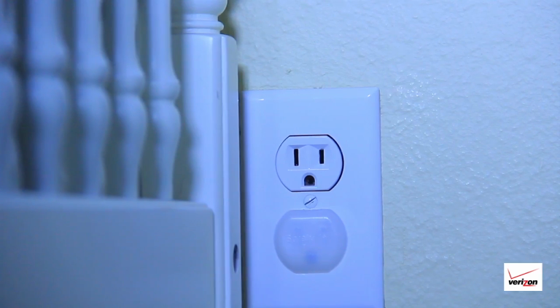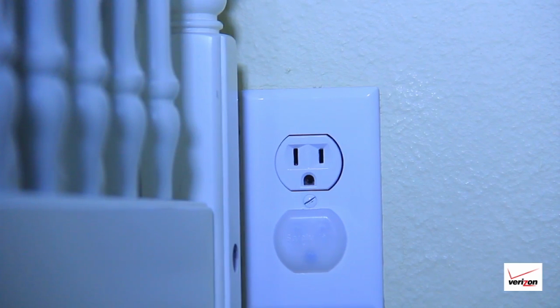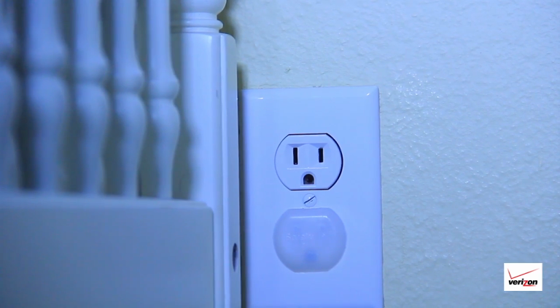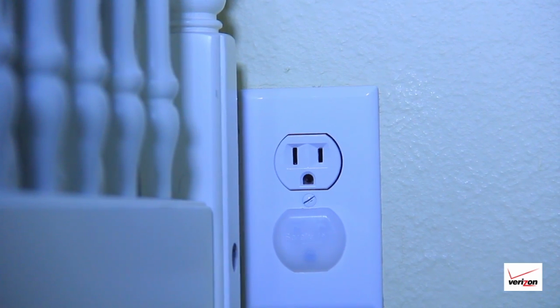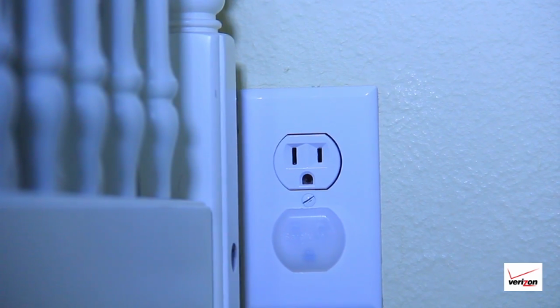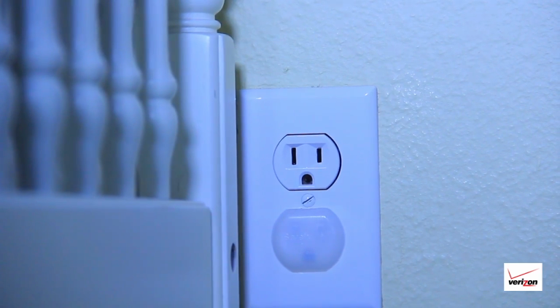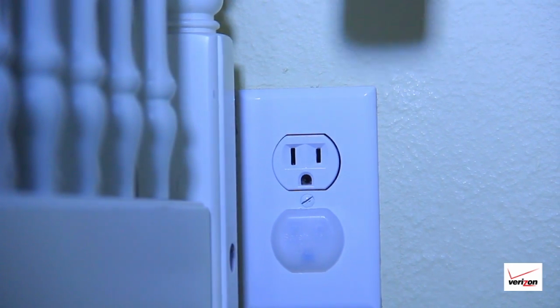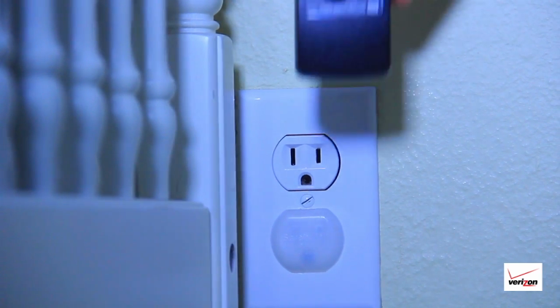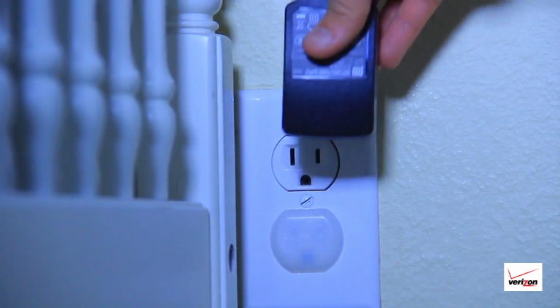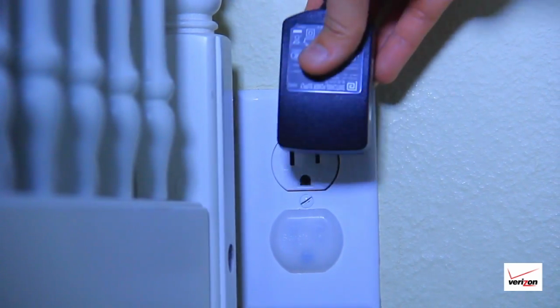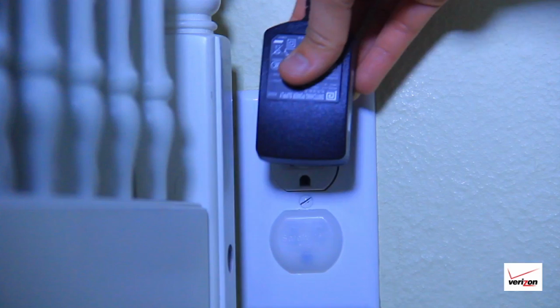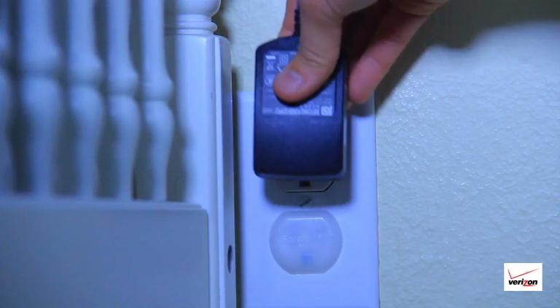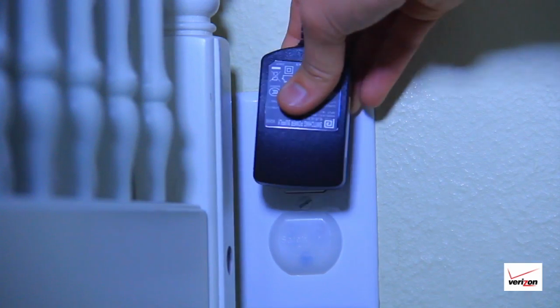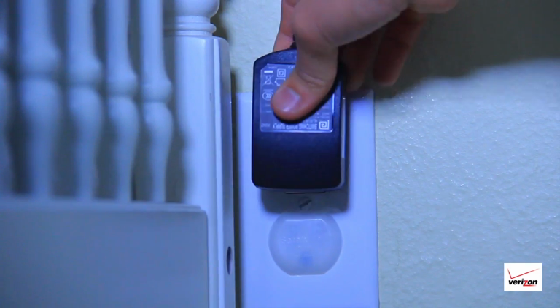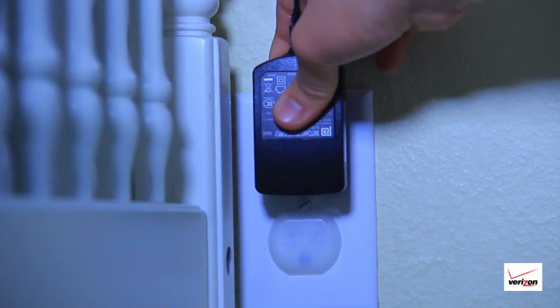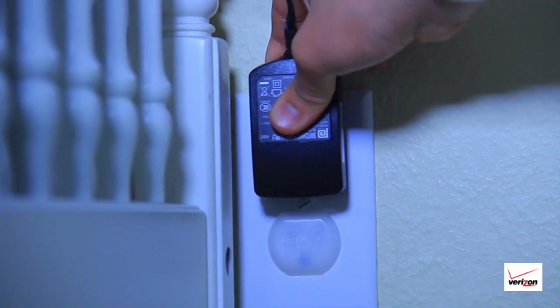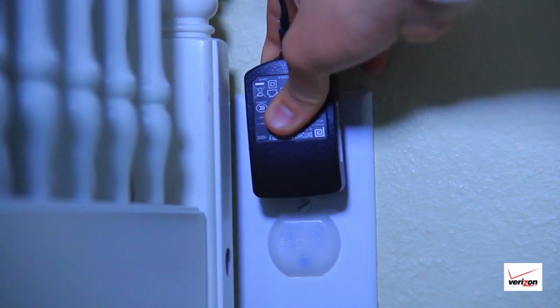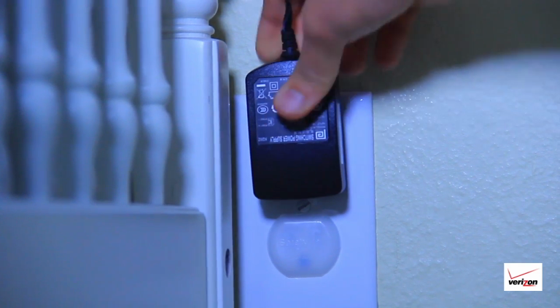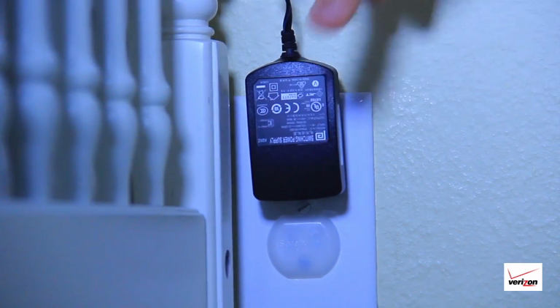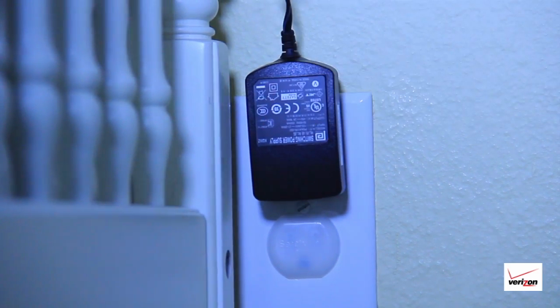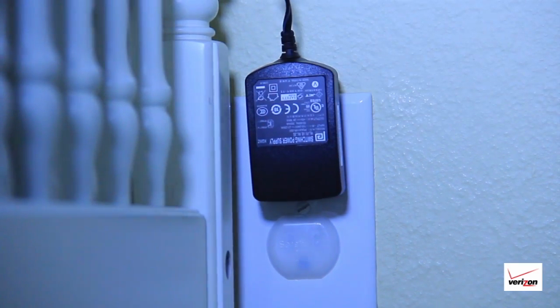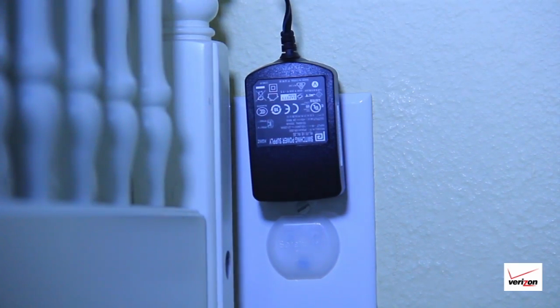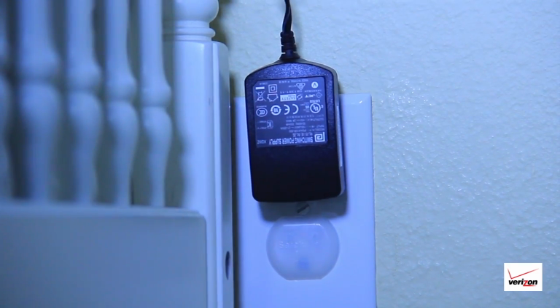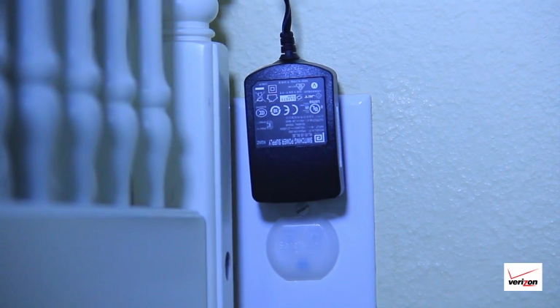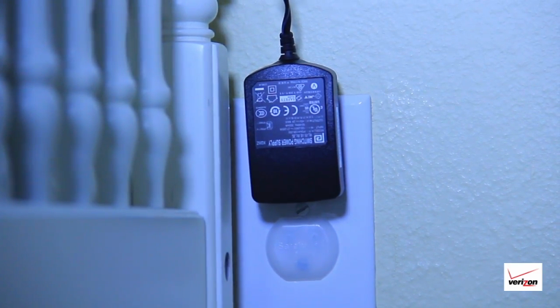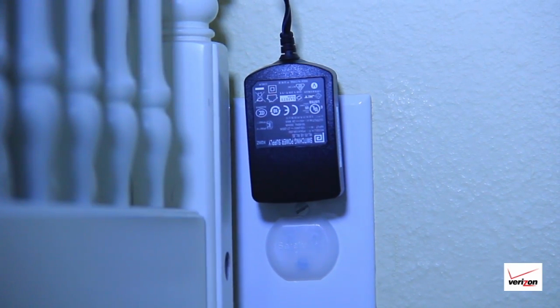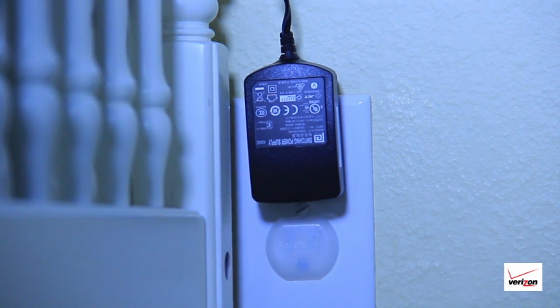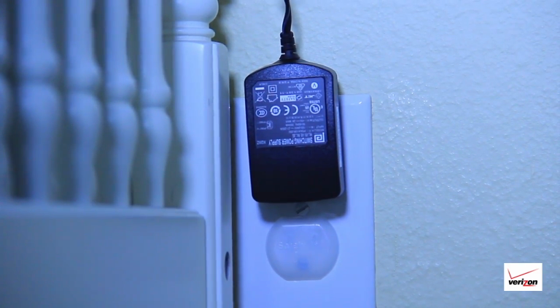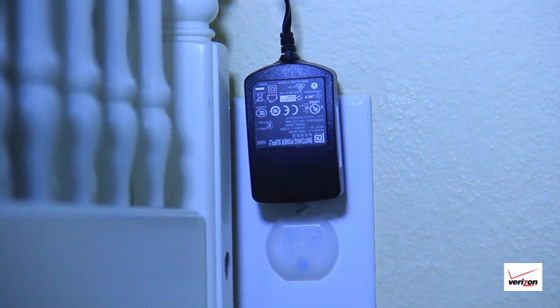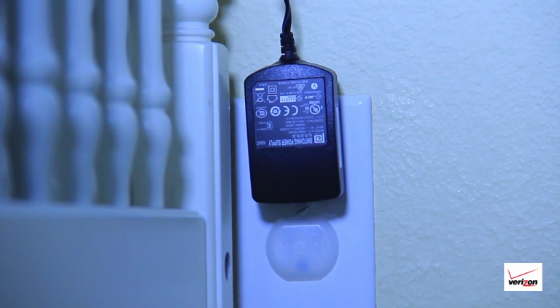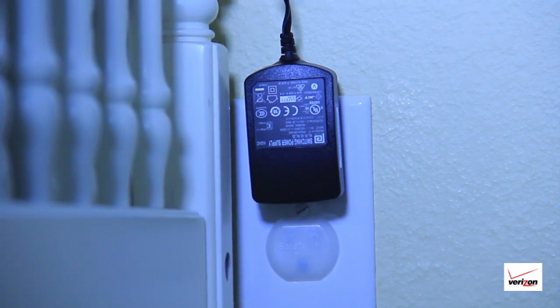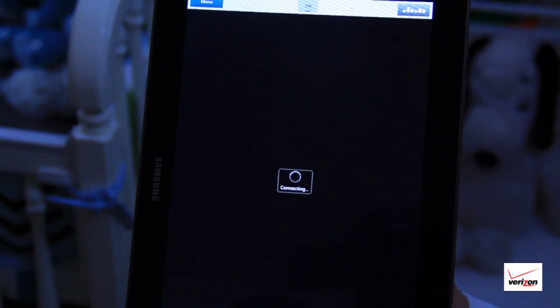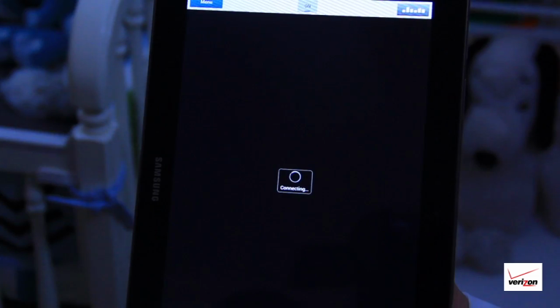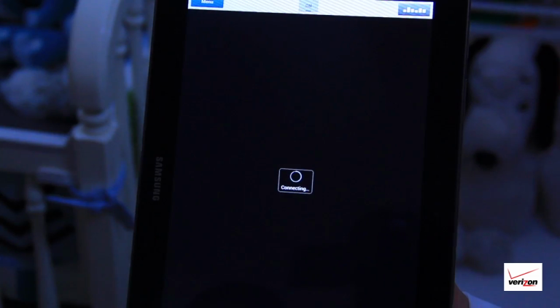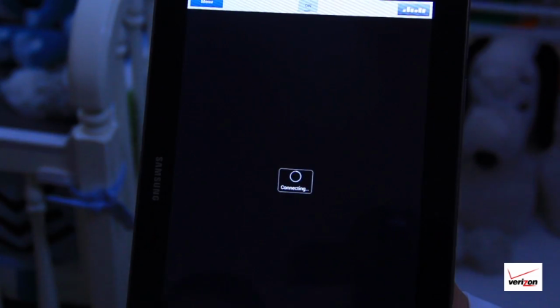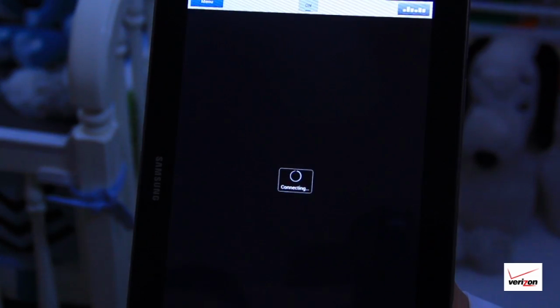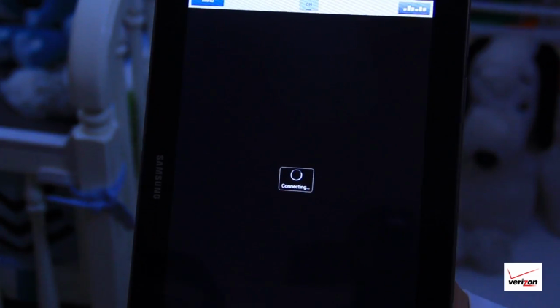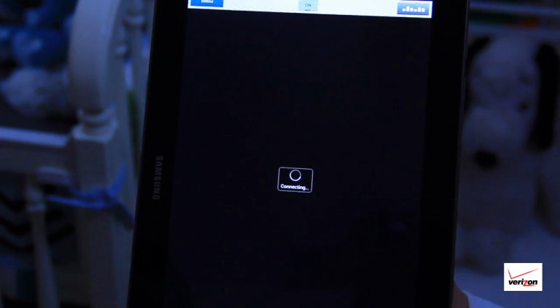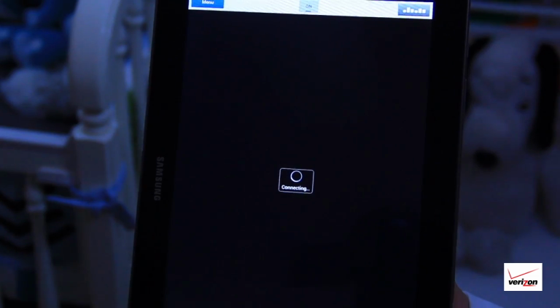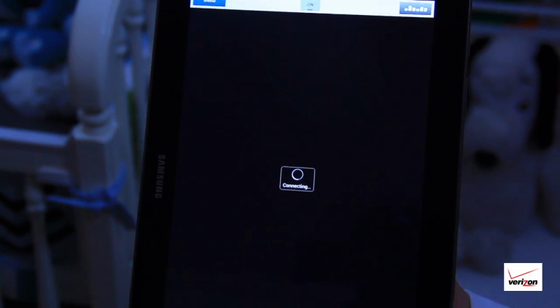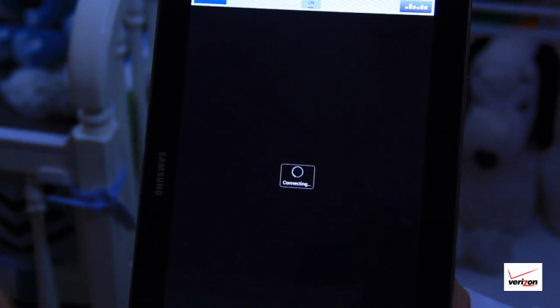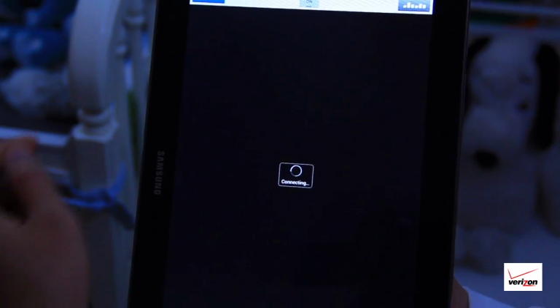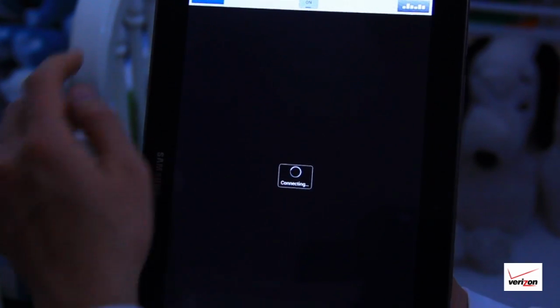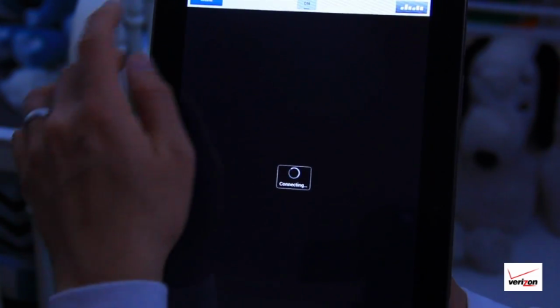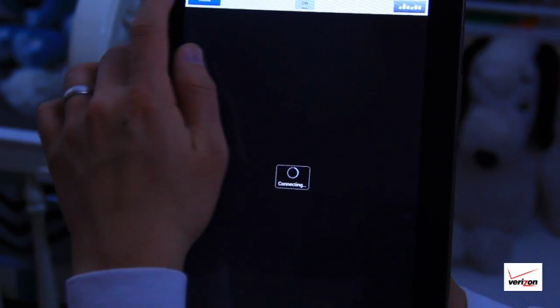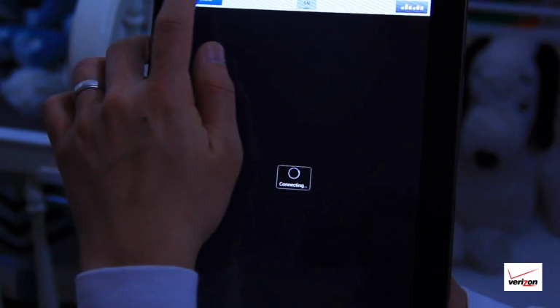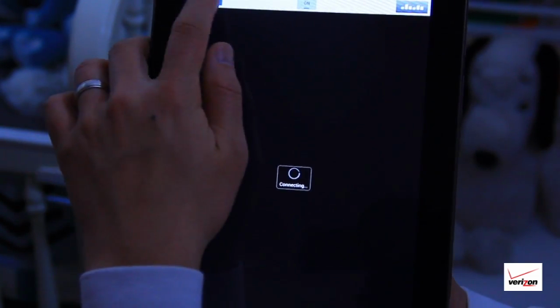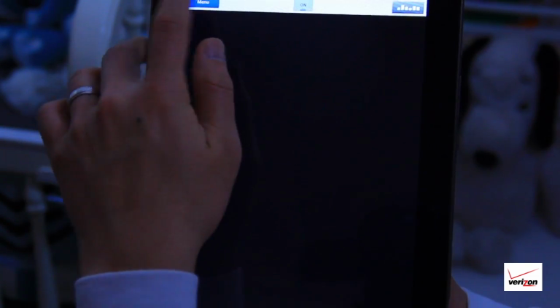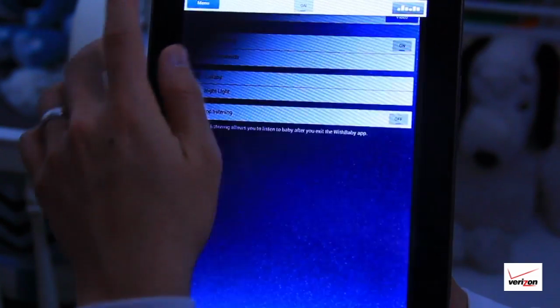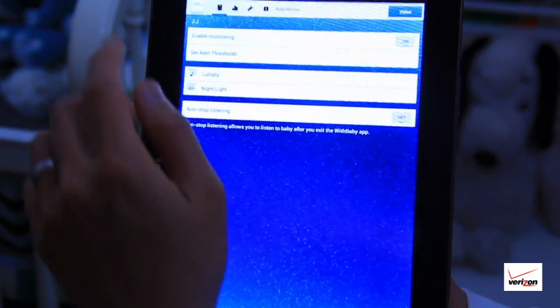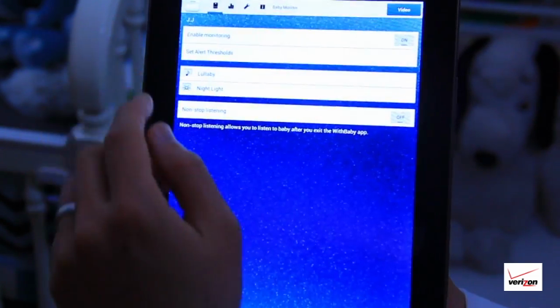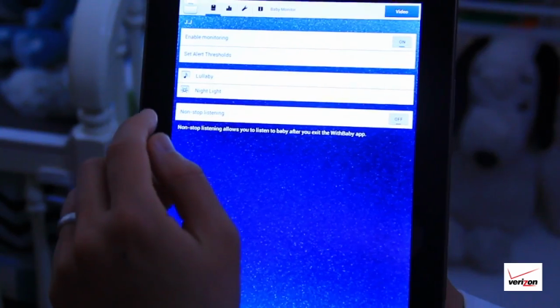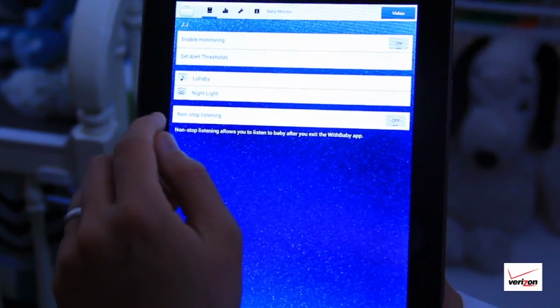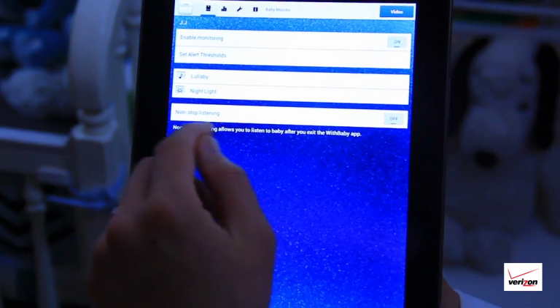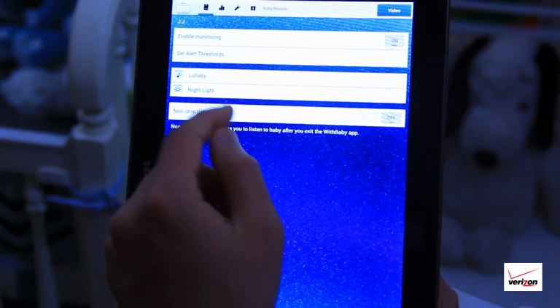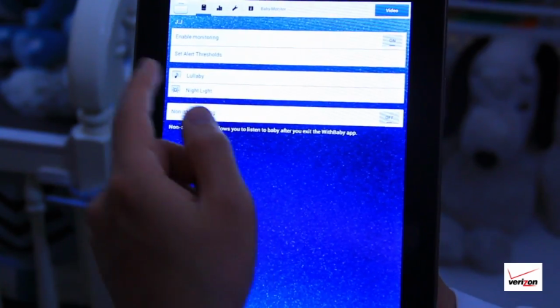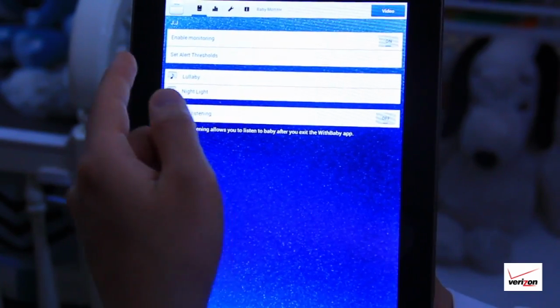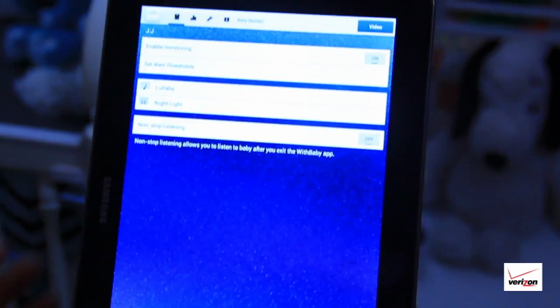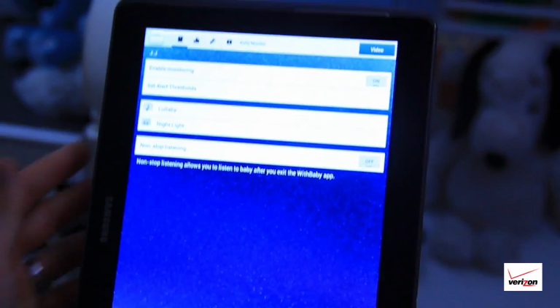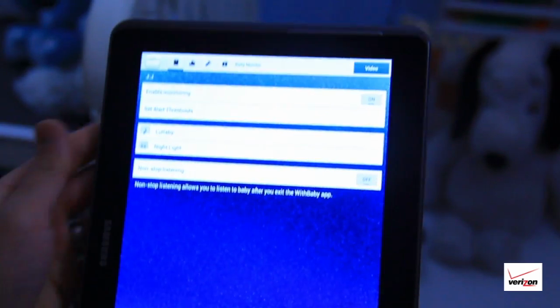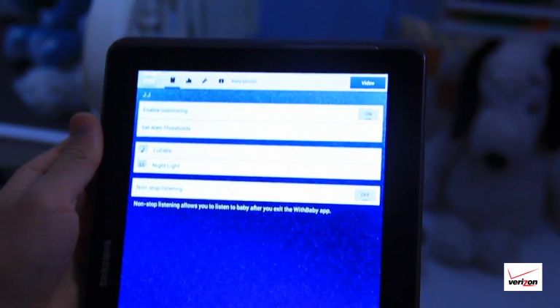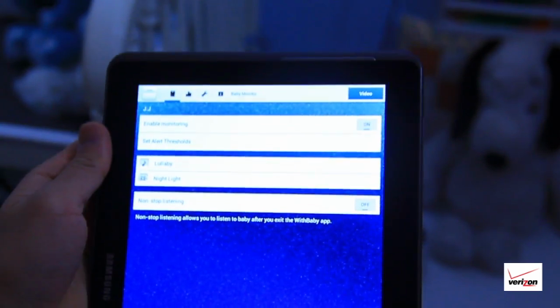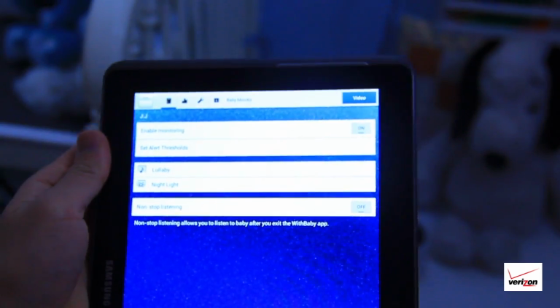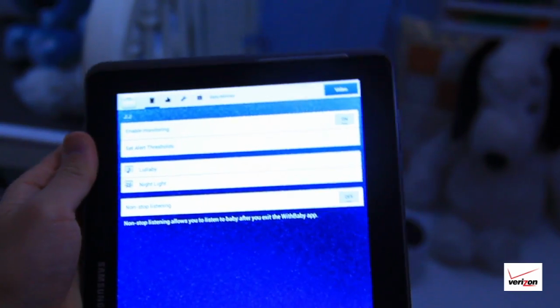To get started, download the app to your device, plug in the baby monitor, connect it to the device through Bluetooth, and follow the installation steps.